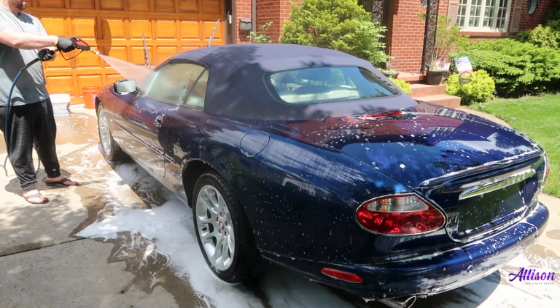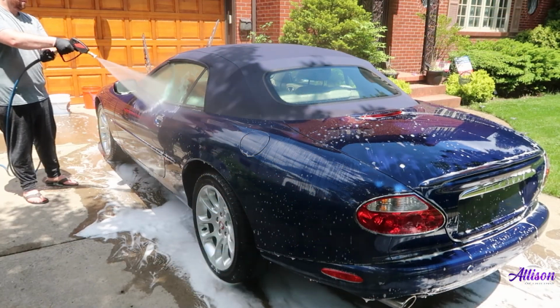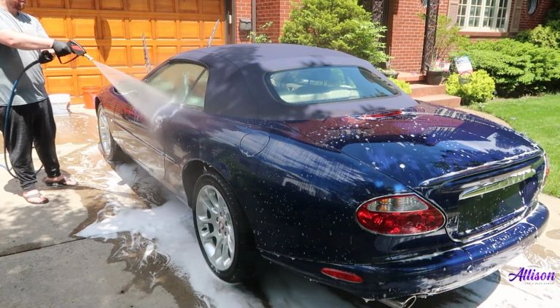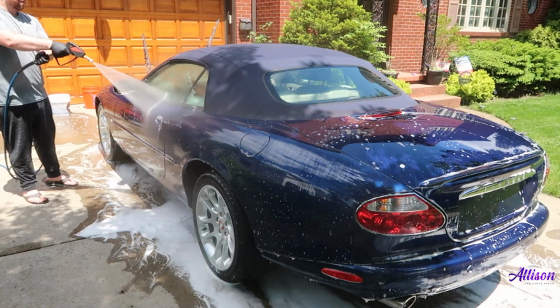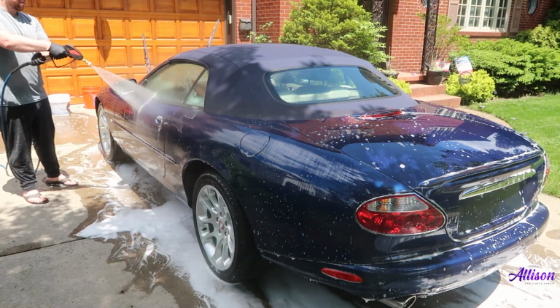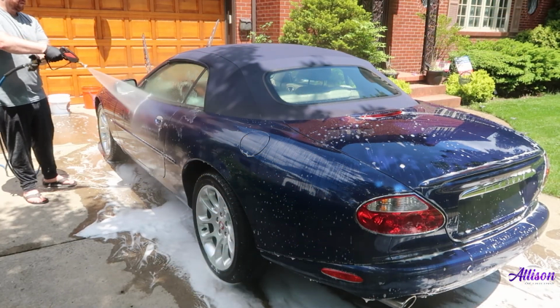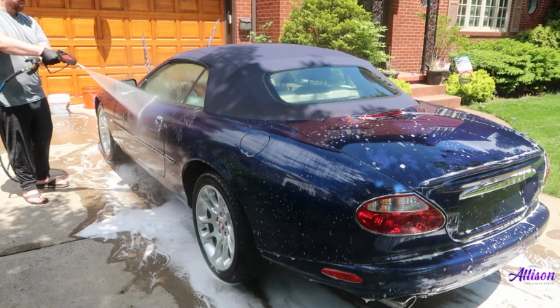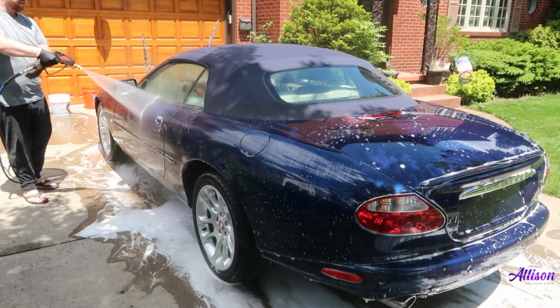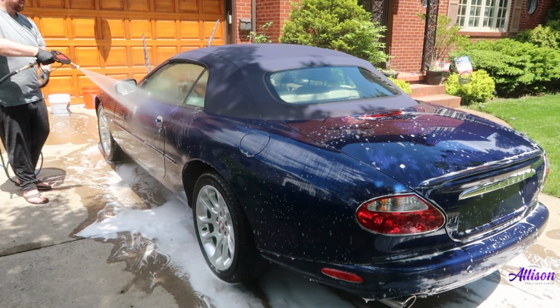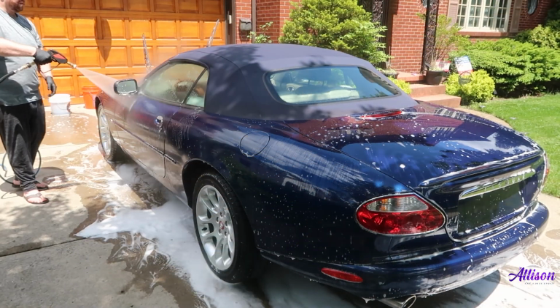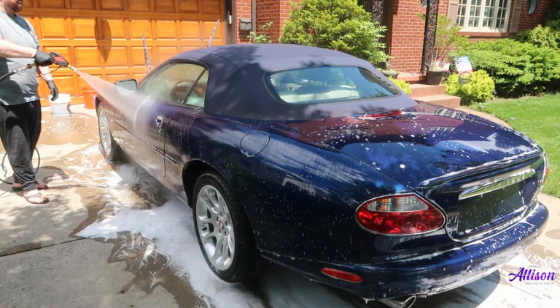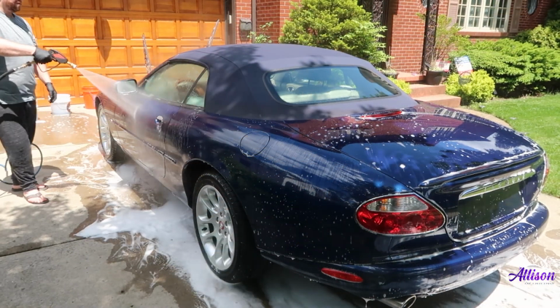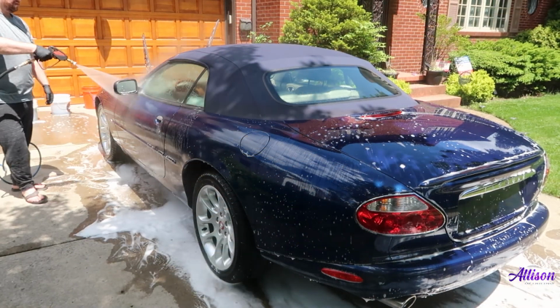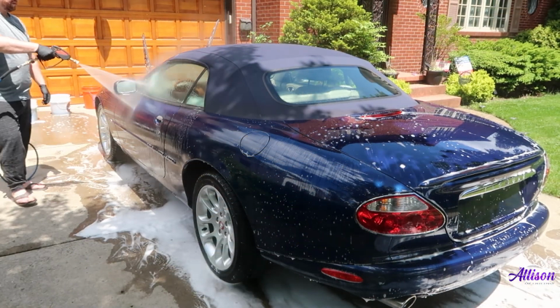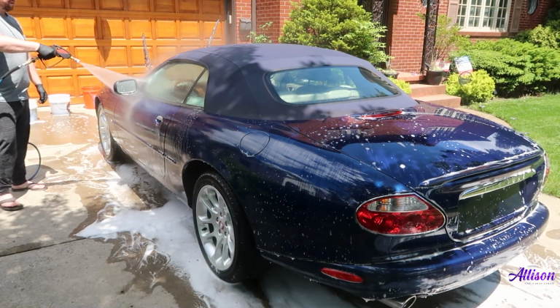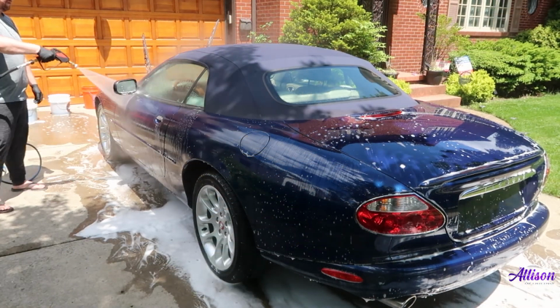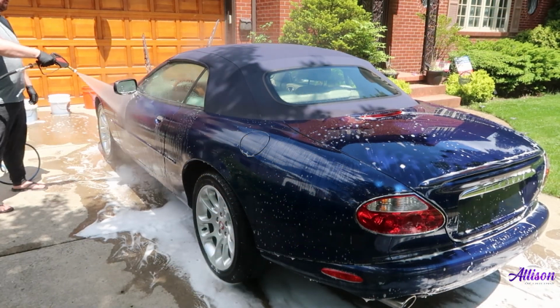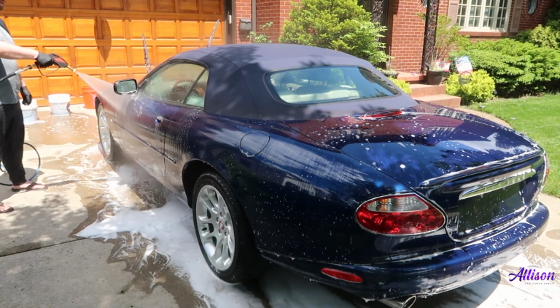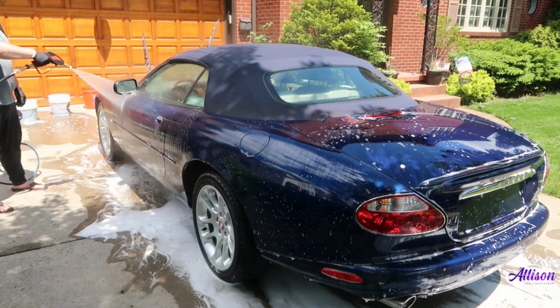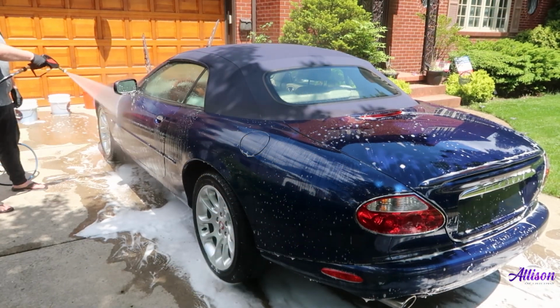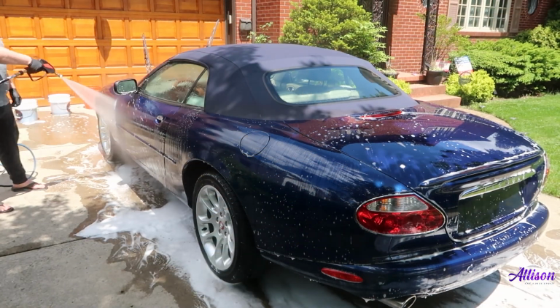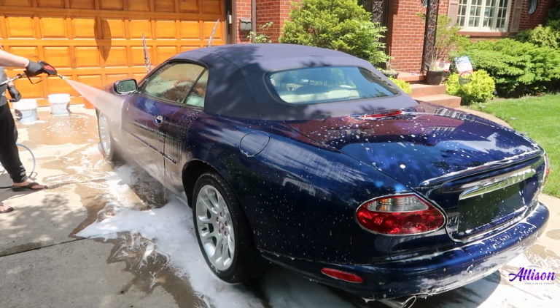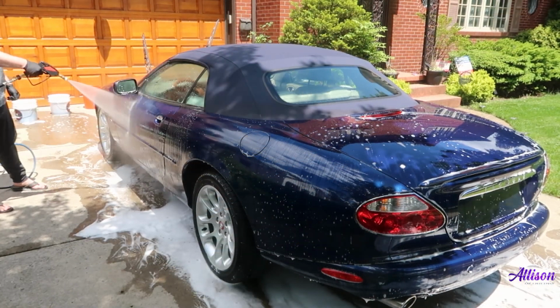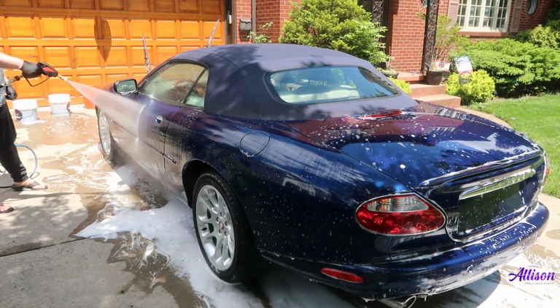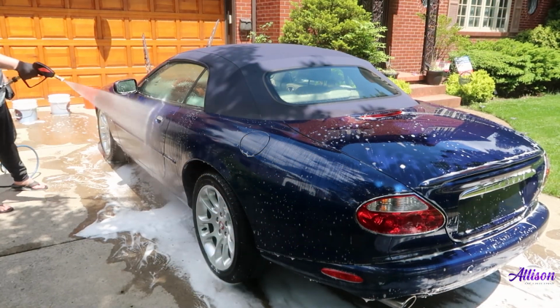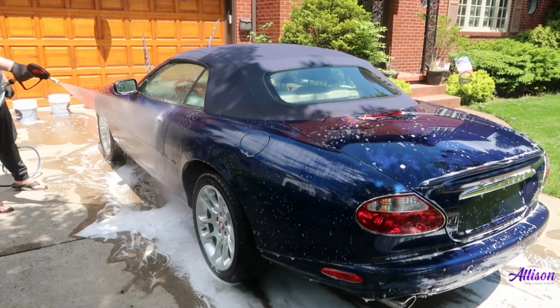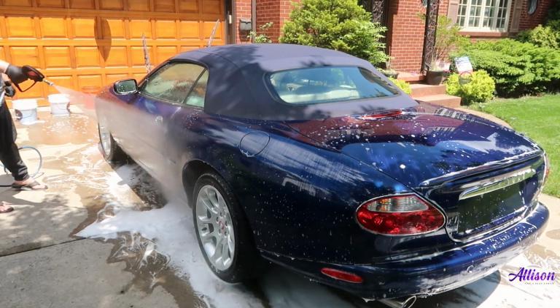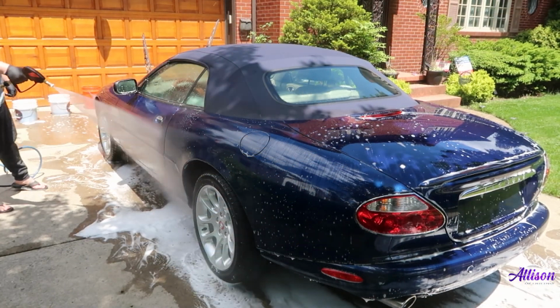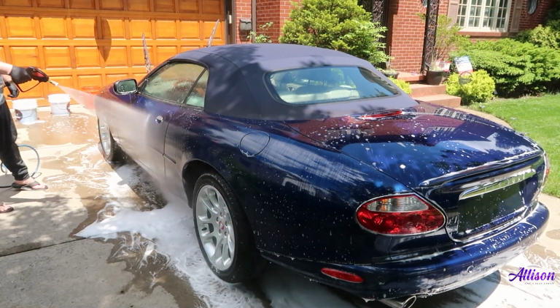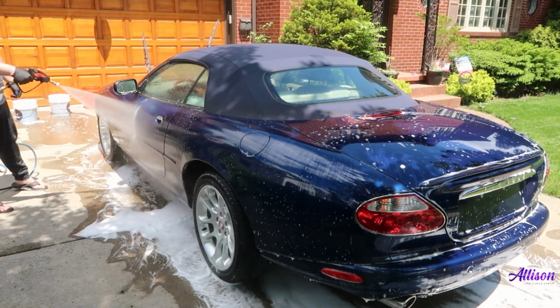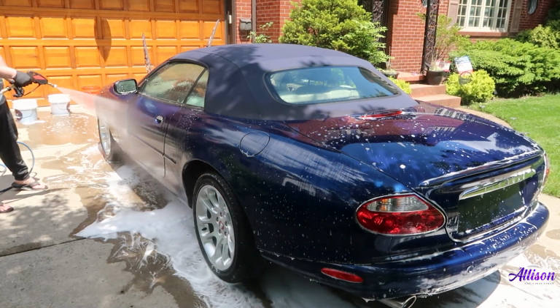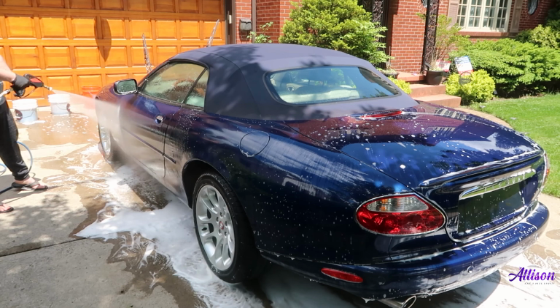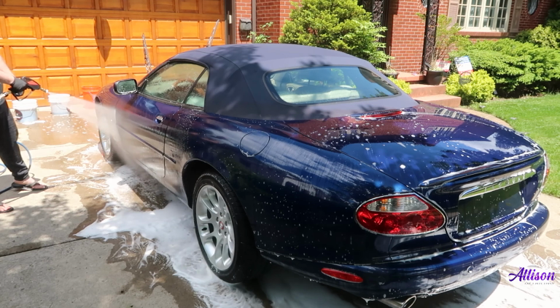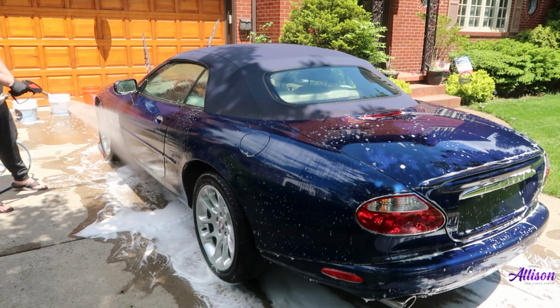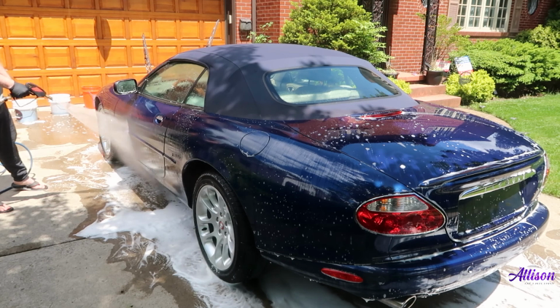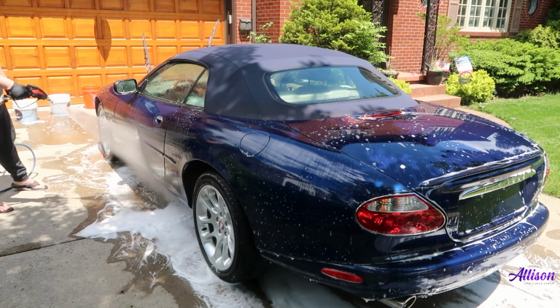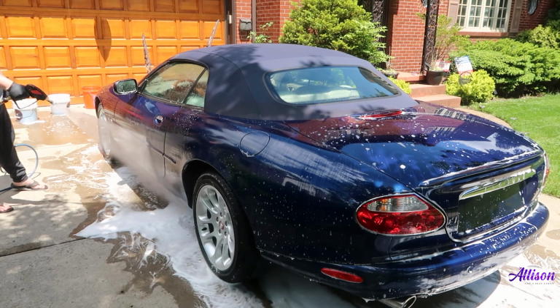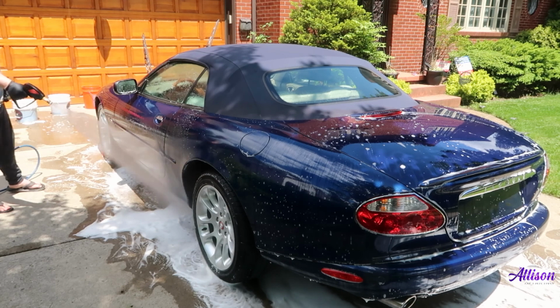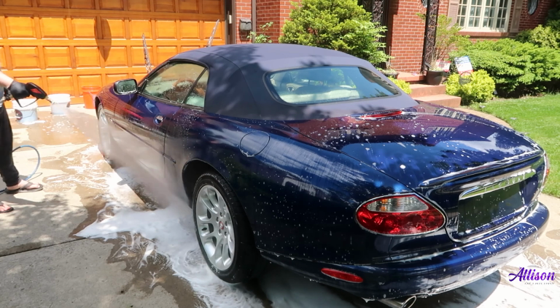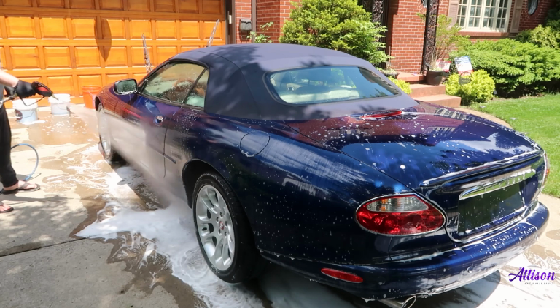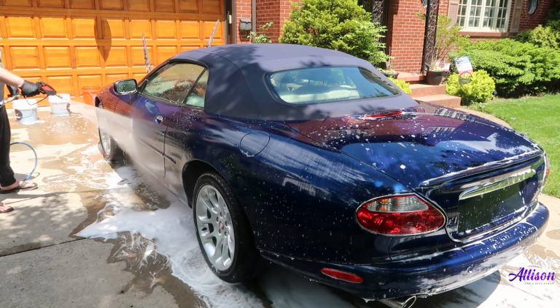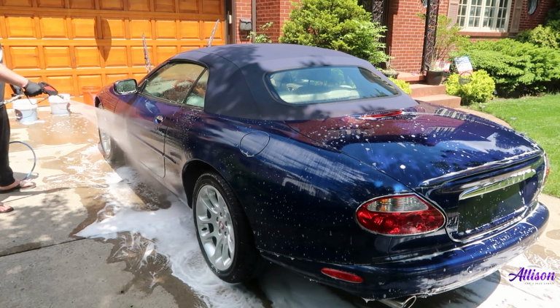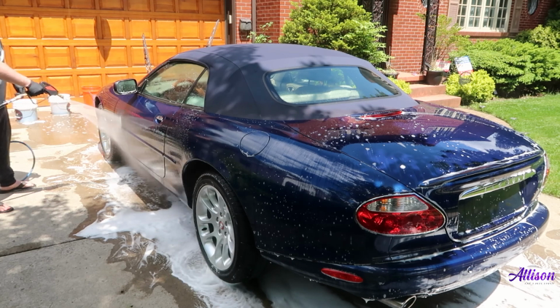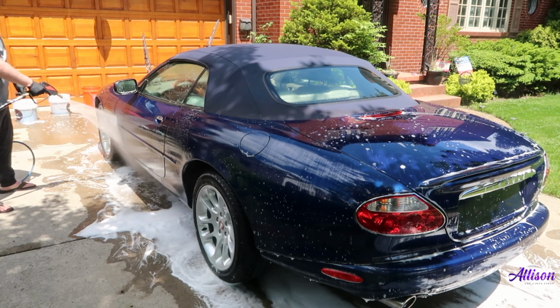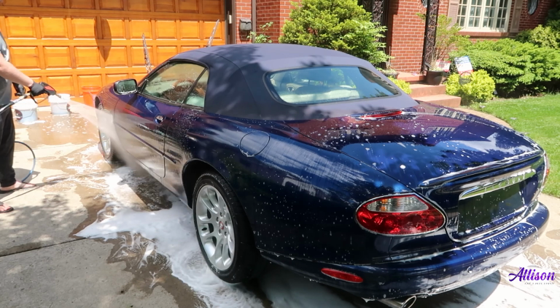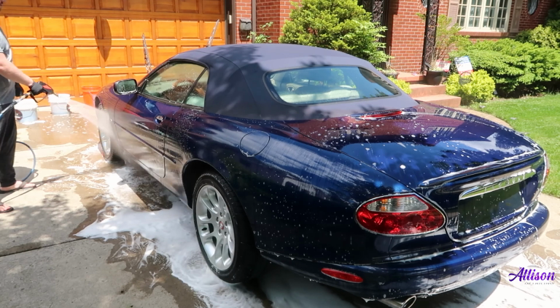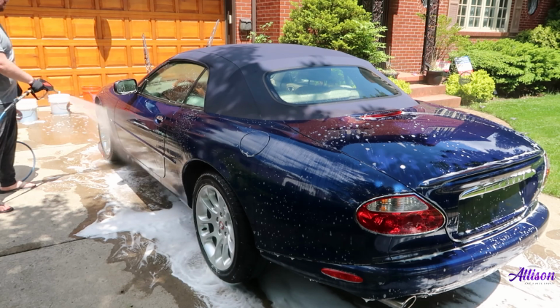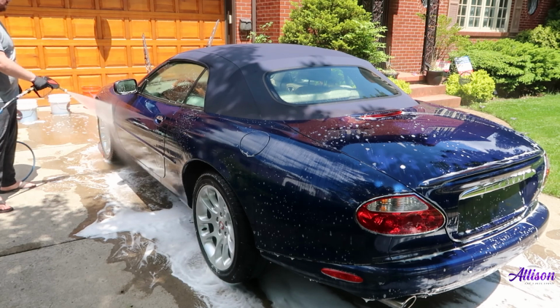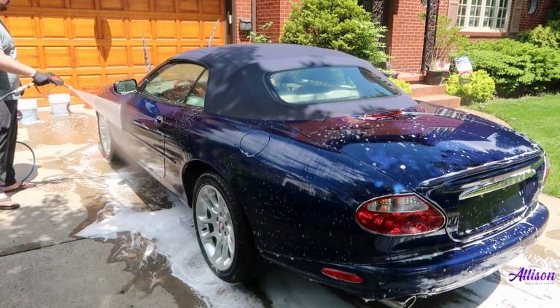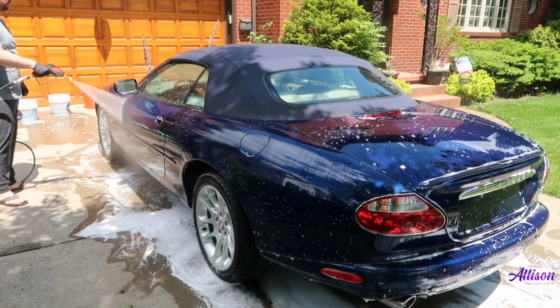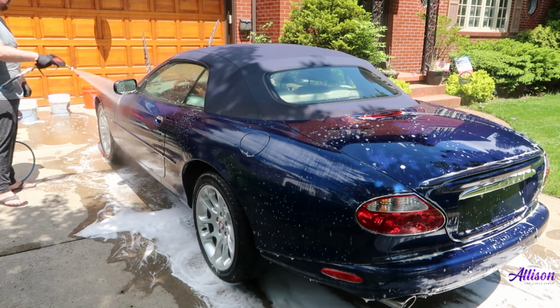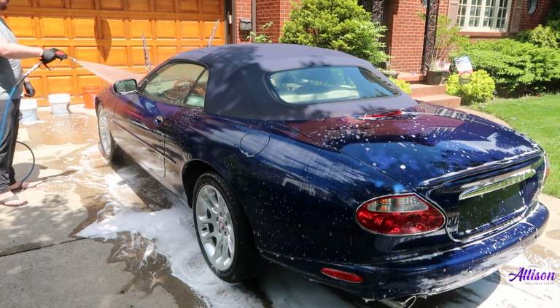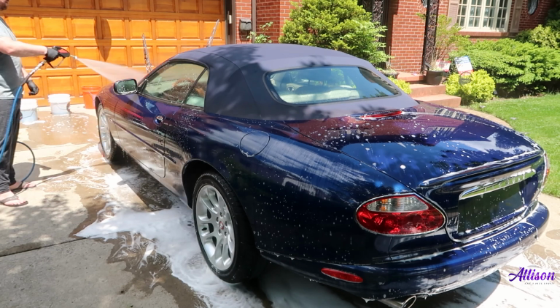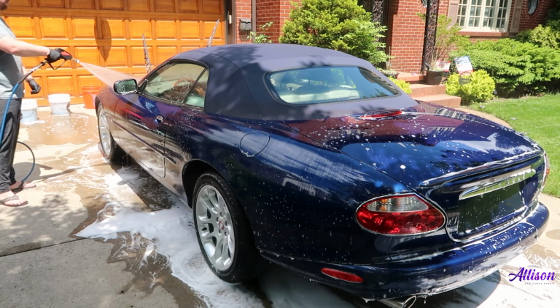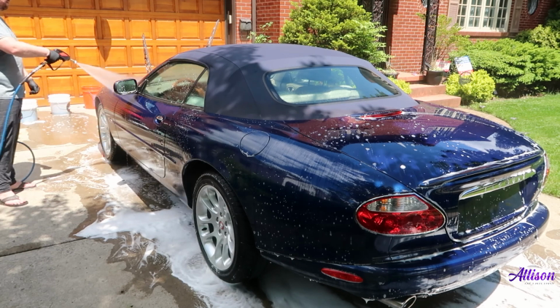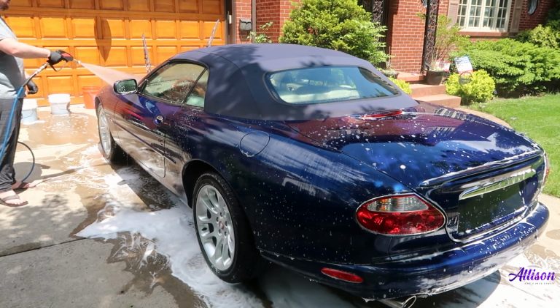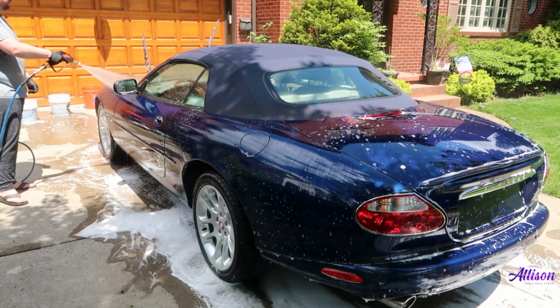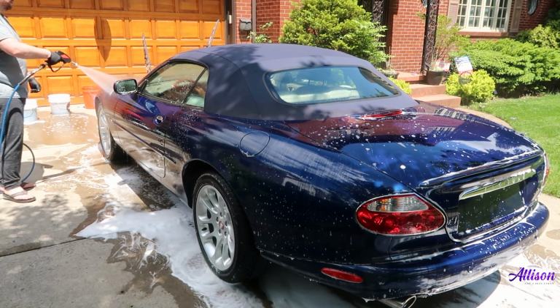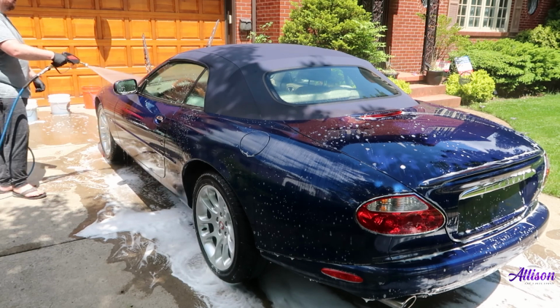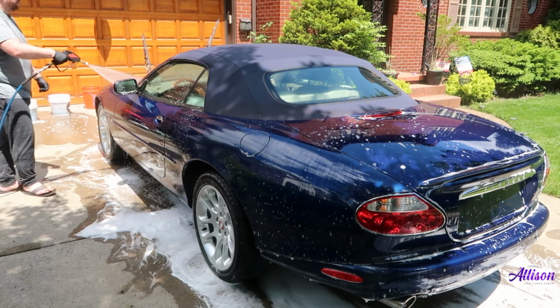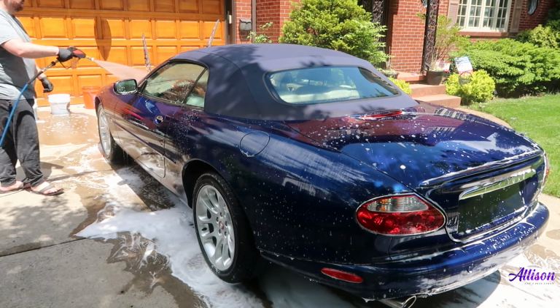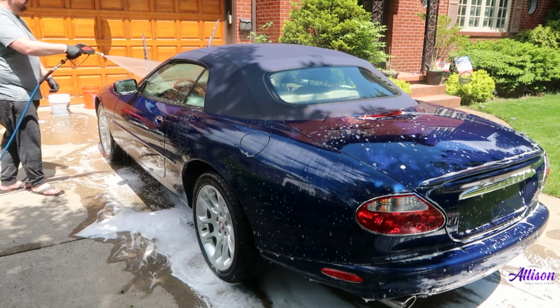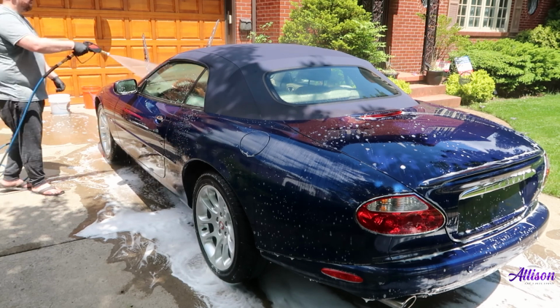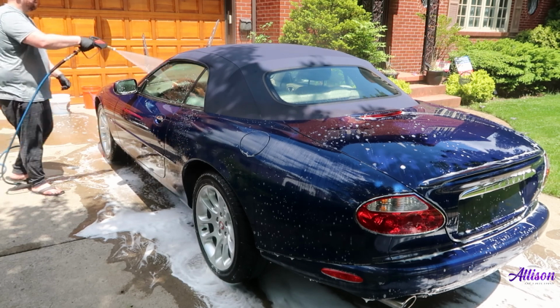After finishing with the hand wash, I'm going to rinse the car once again to remove any soap residue so we can continue with the decontamination.